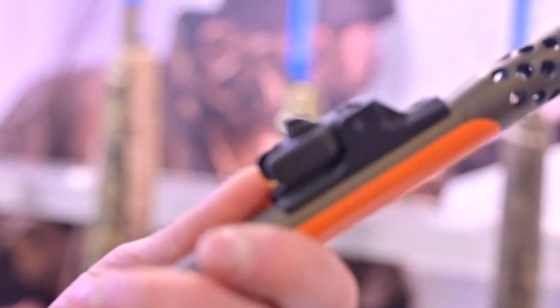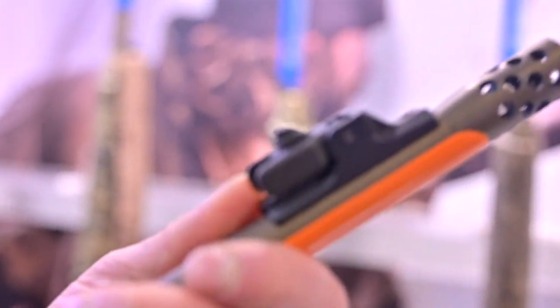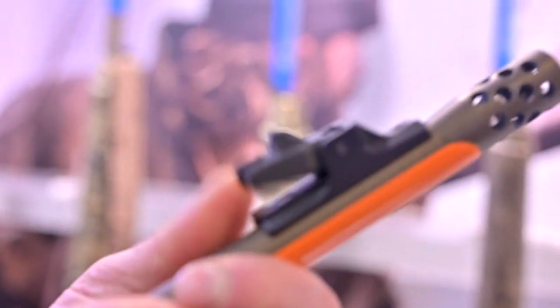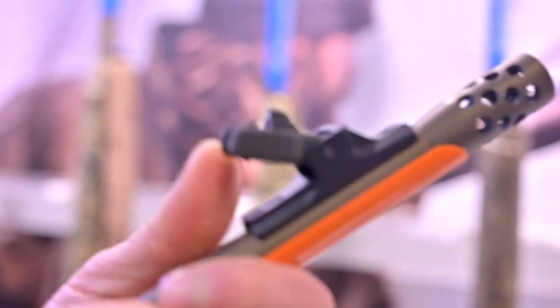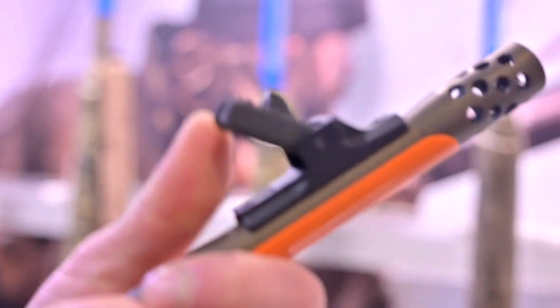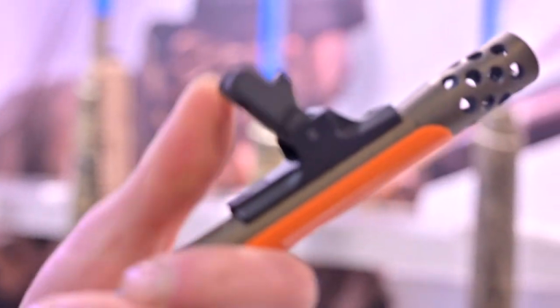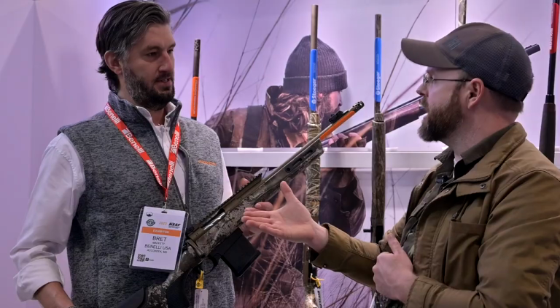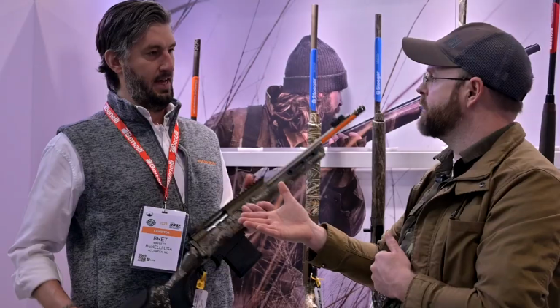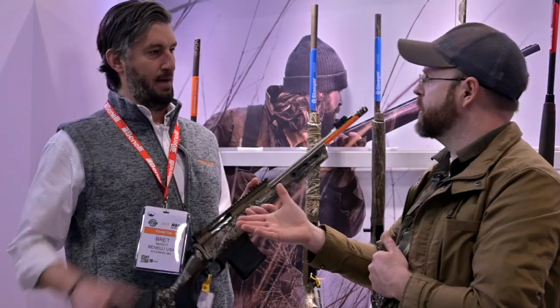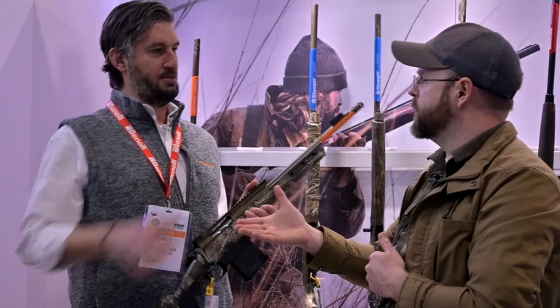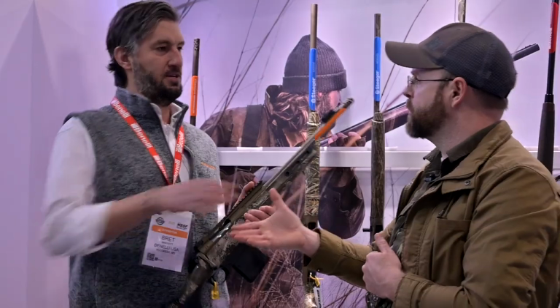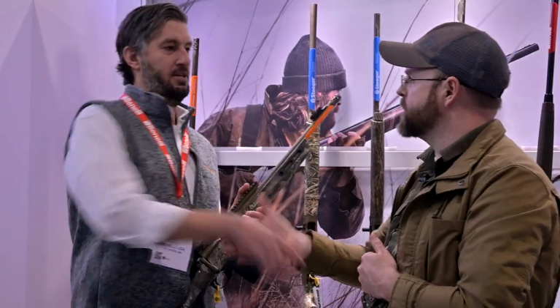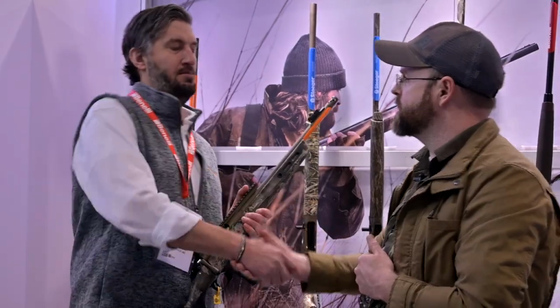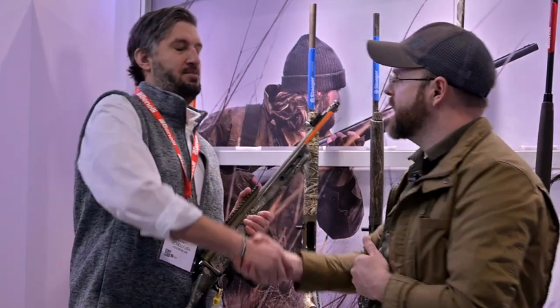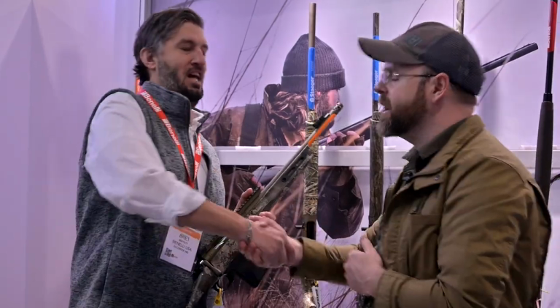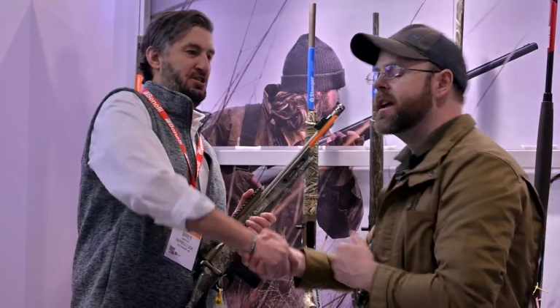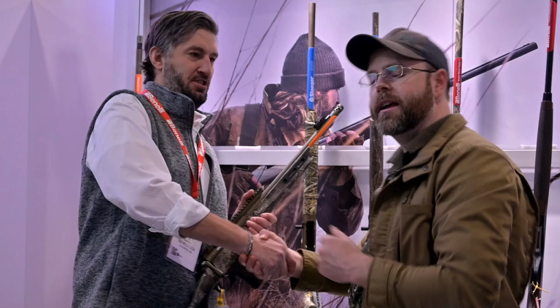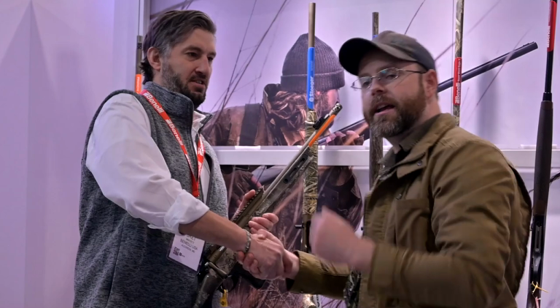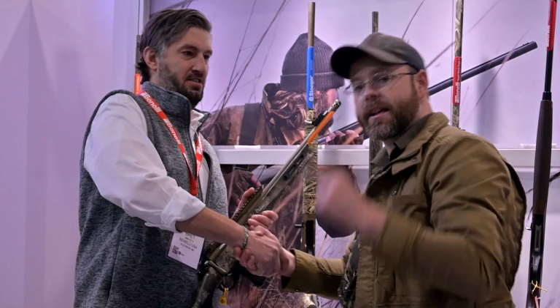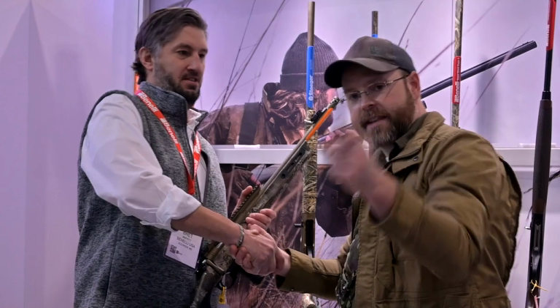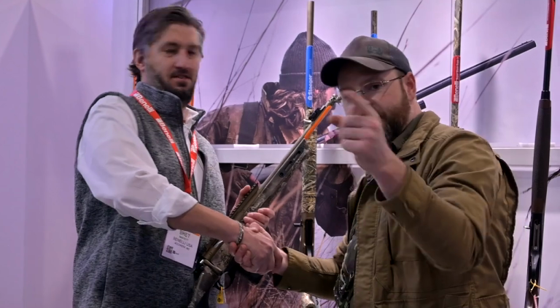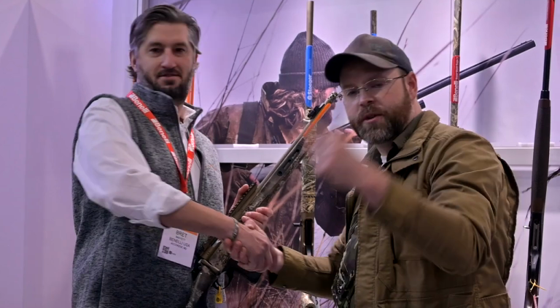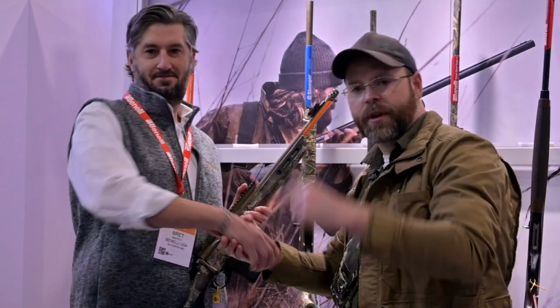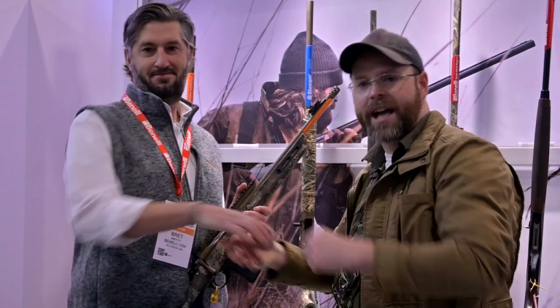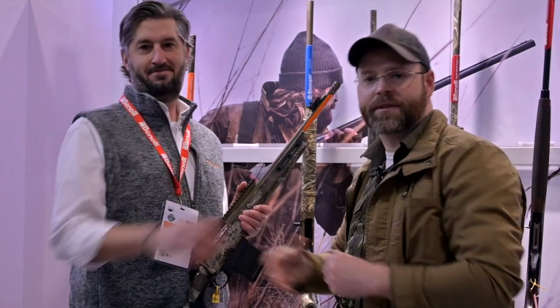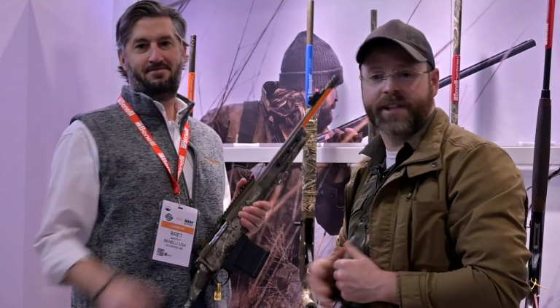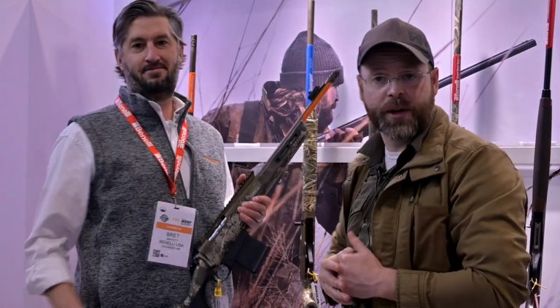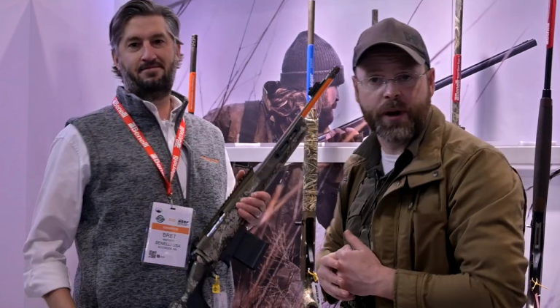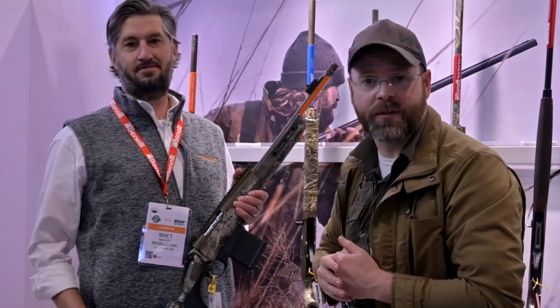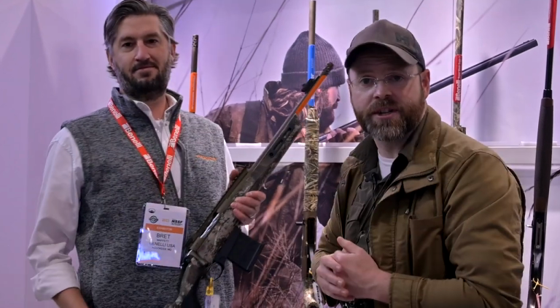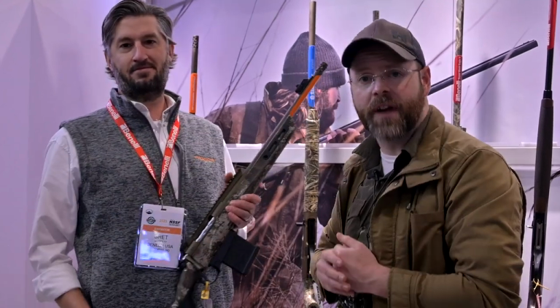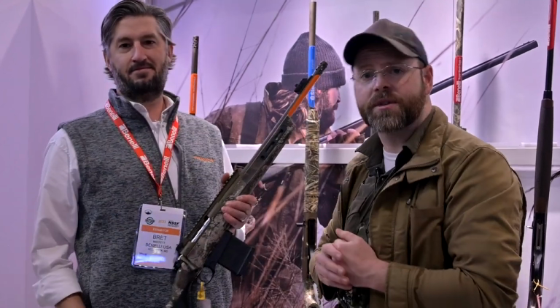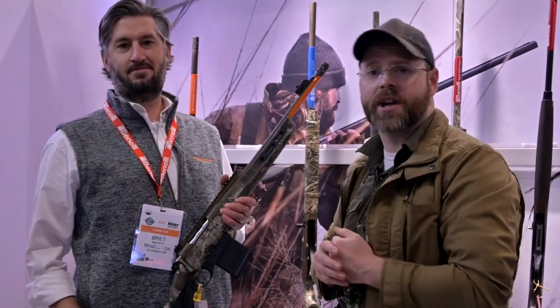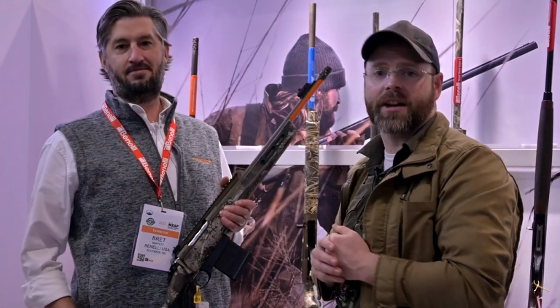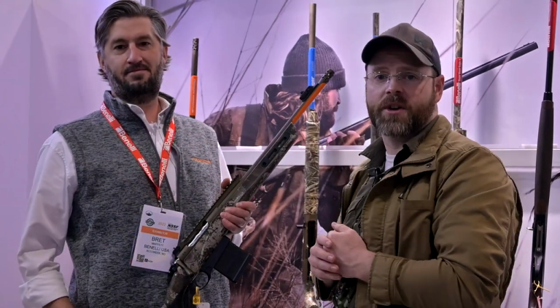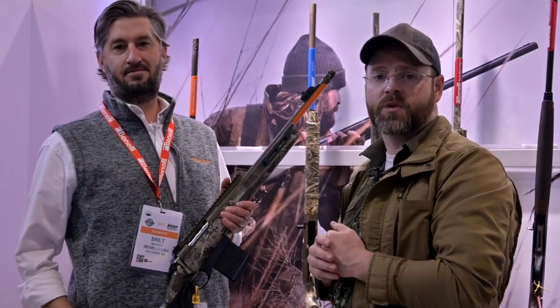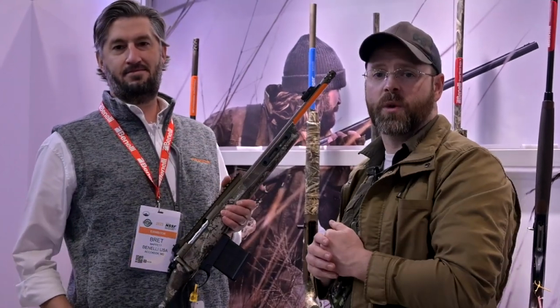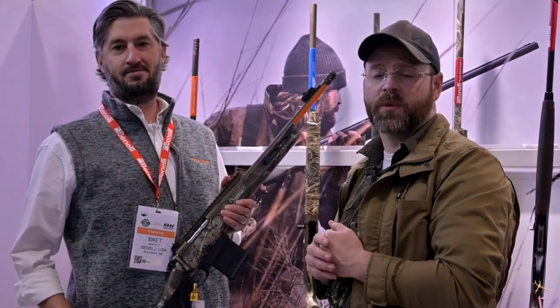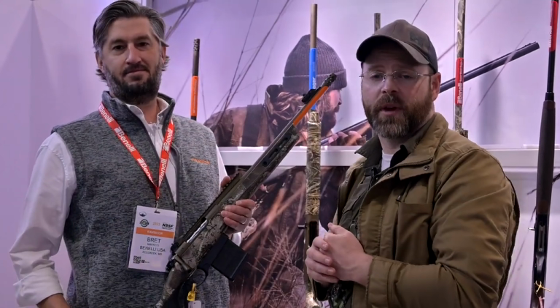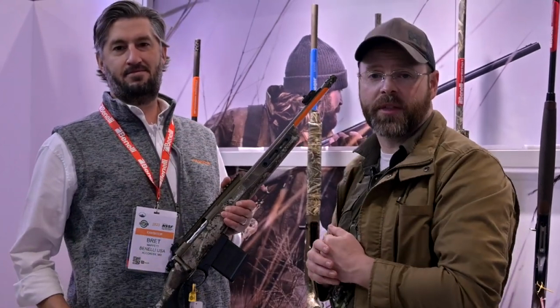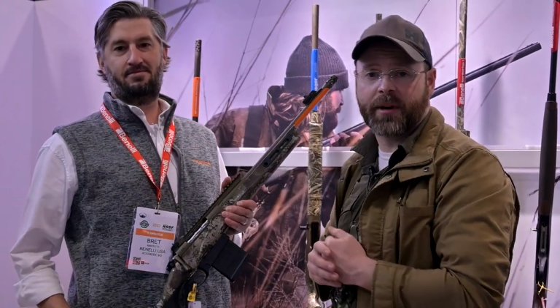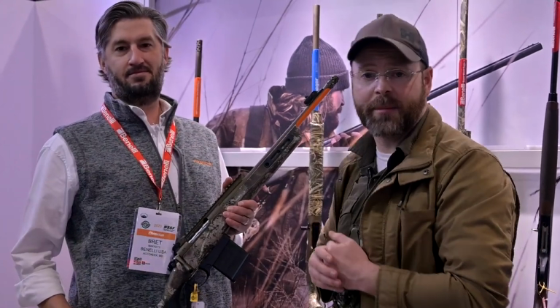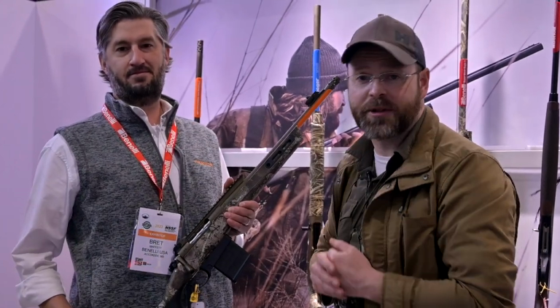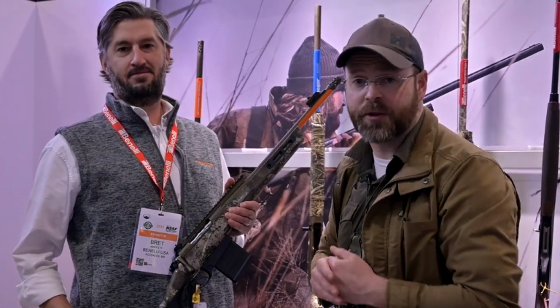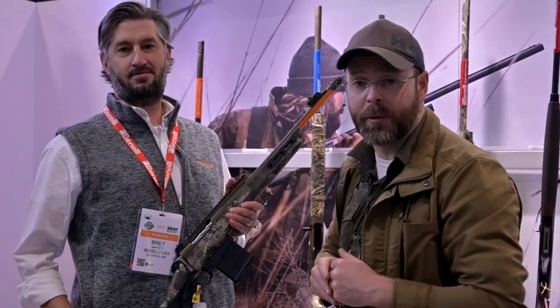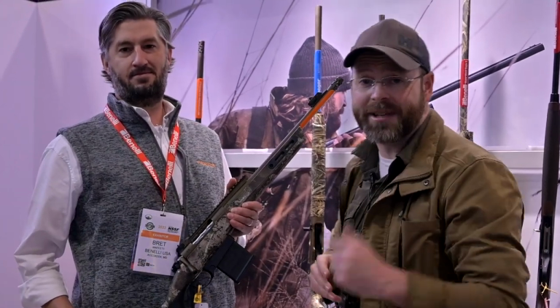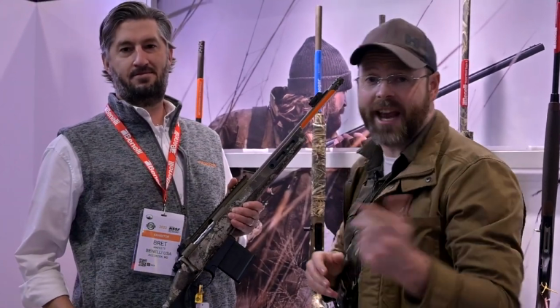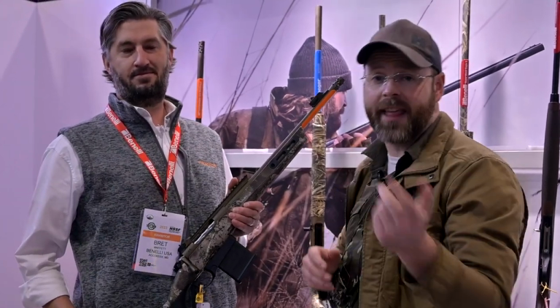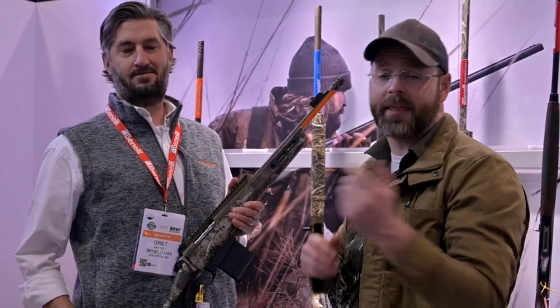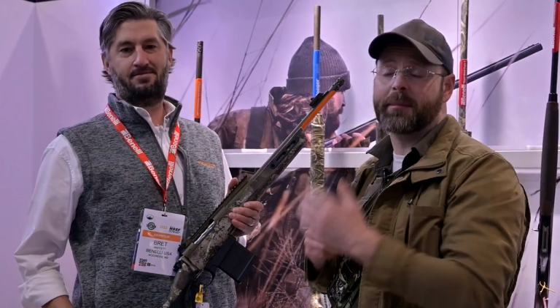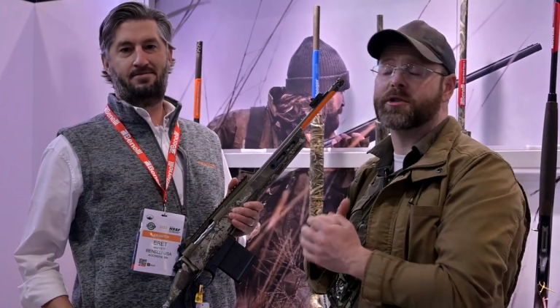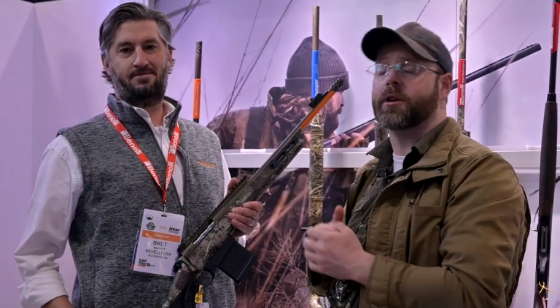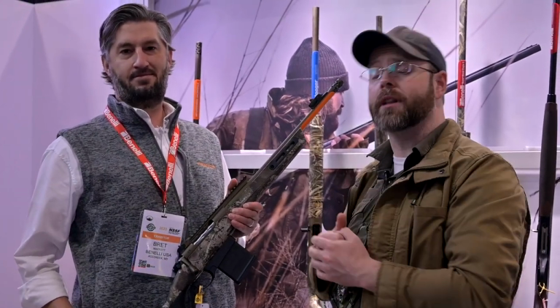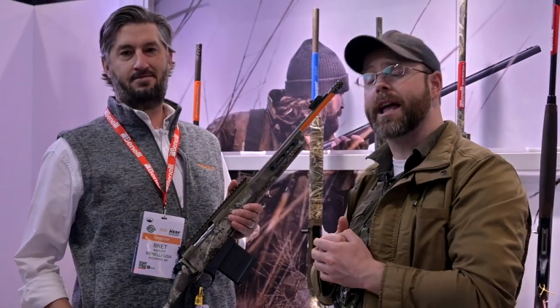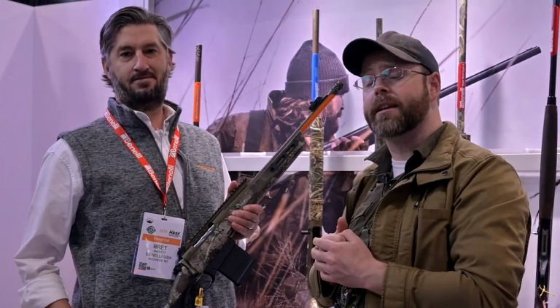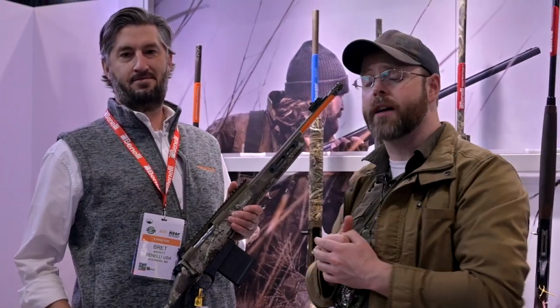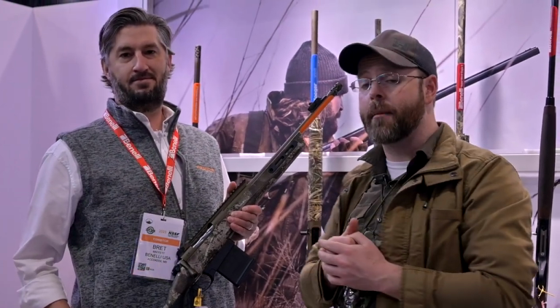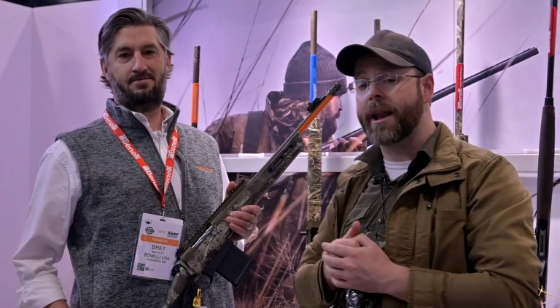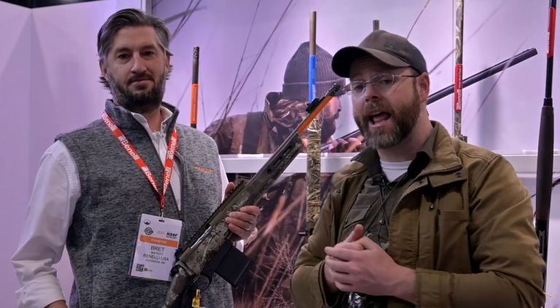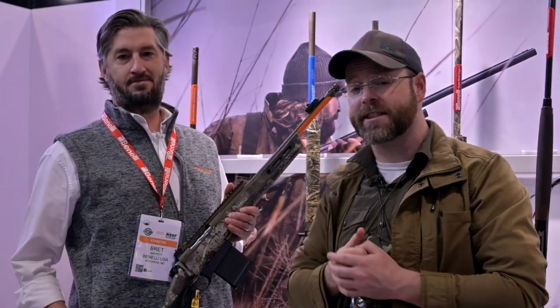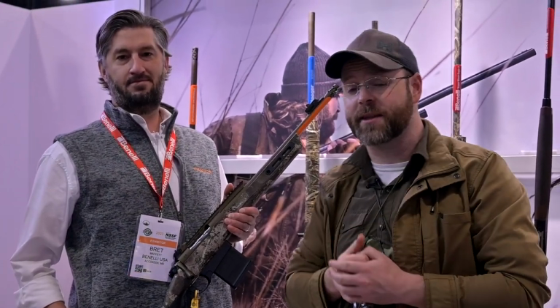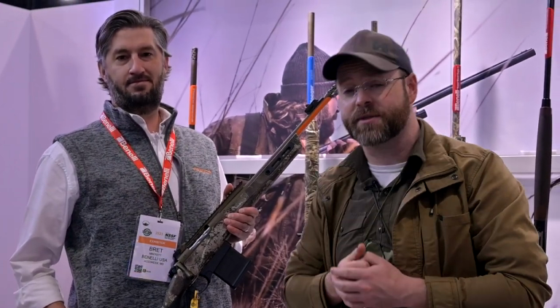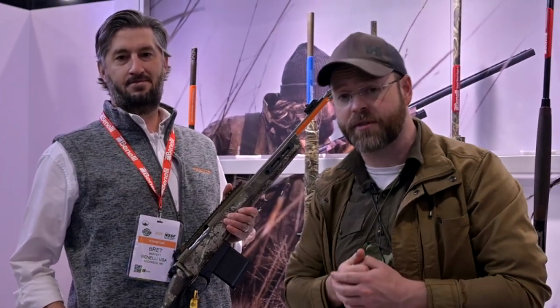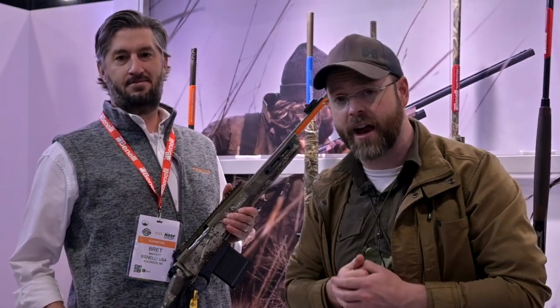Thank you so much, Brett. I really appreciate it. Stay tuned guys for new coverage of SHOT Show 2023. To make sure you don't miss anything, be sure to like, comment, and subscribe.